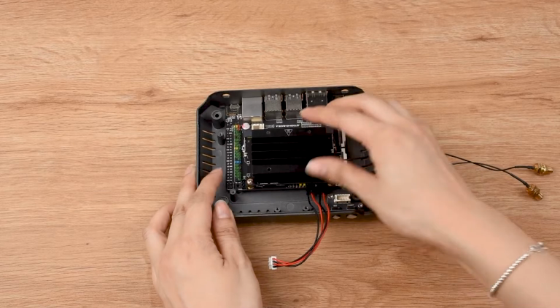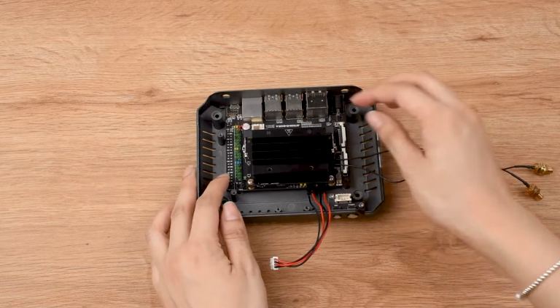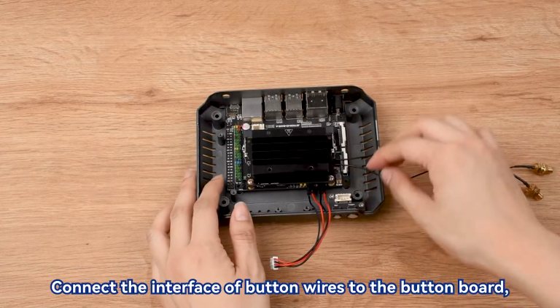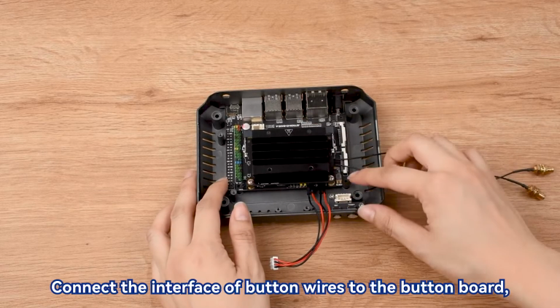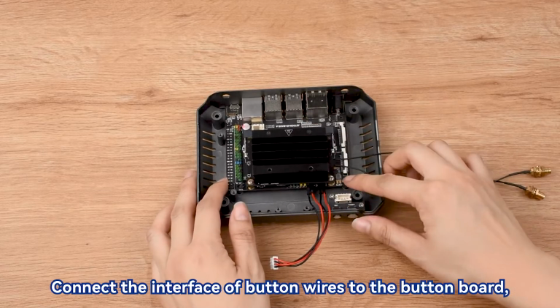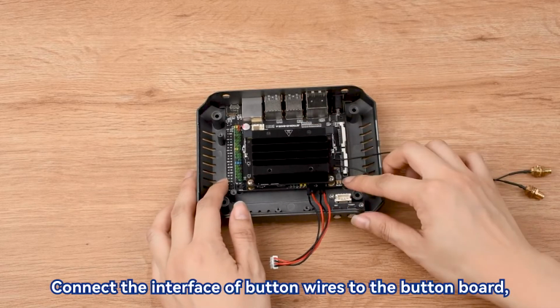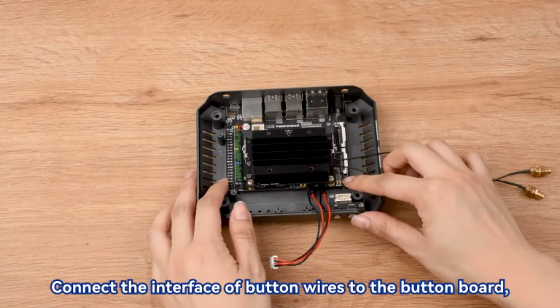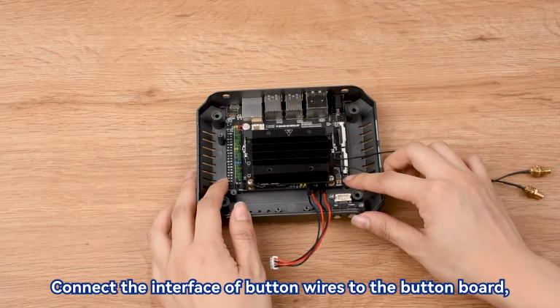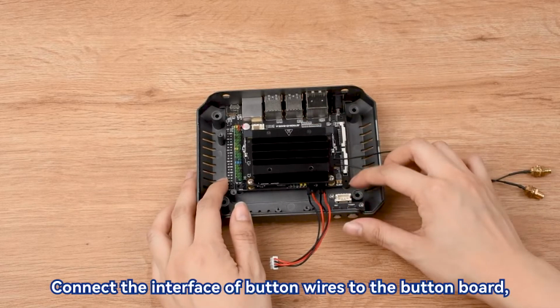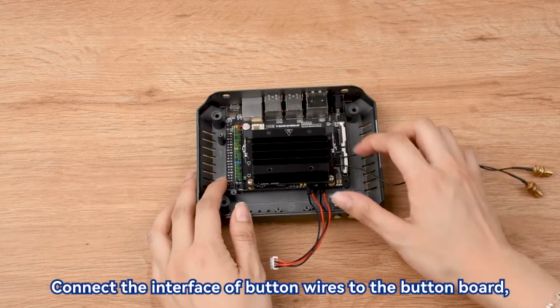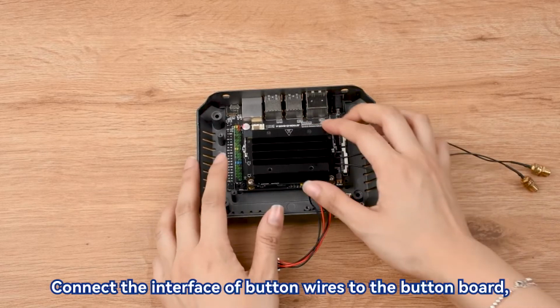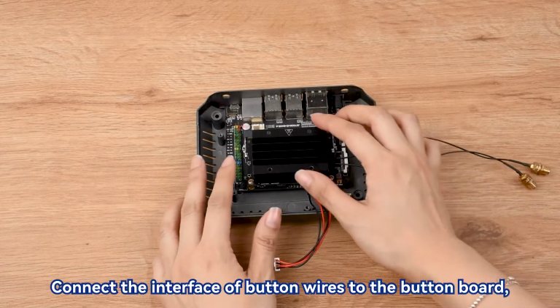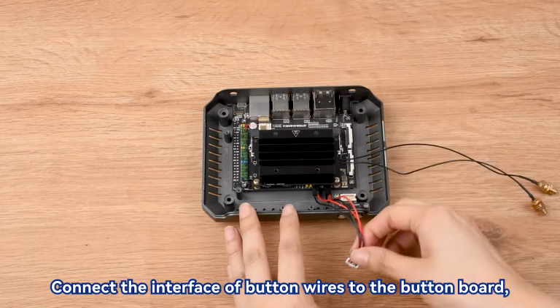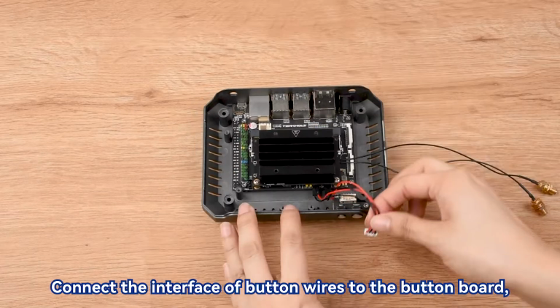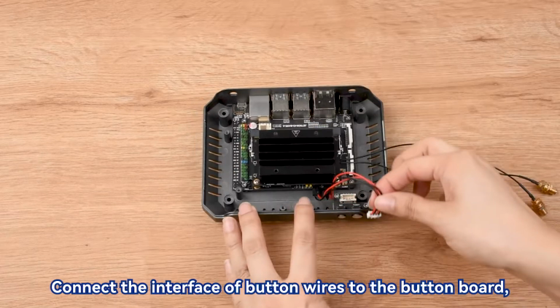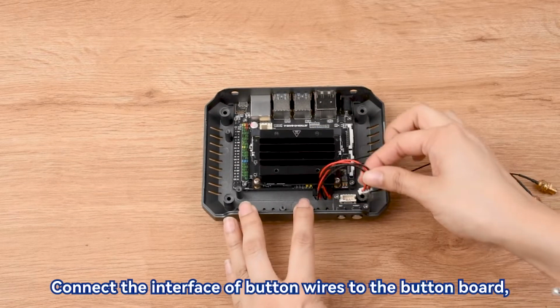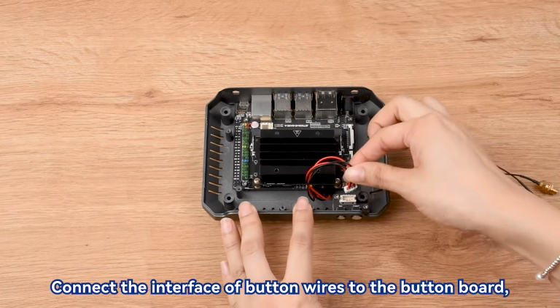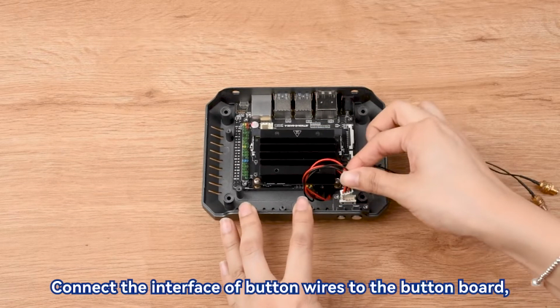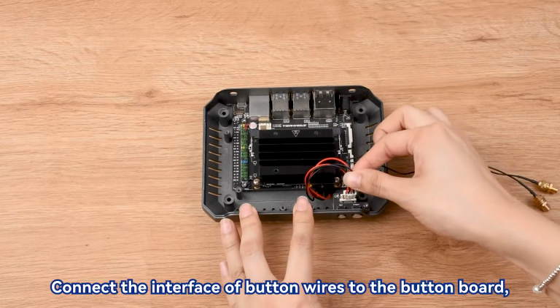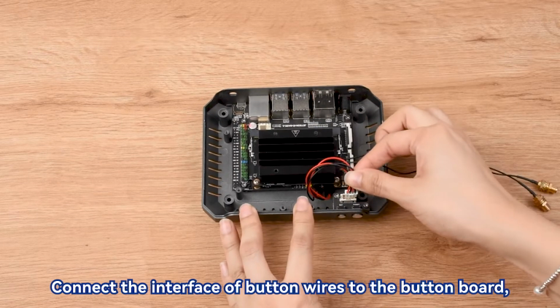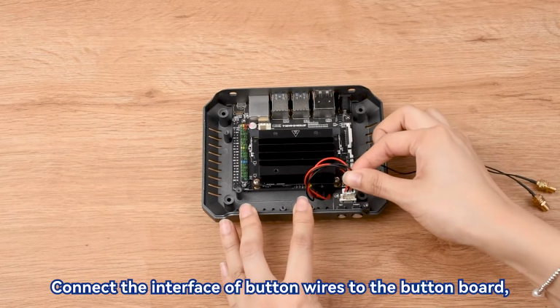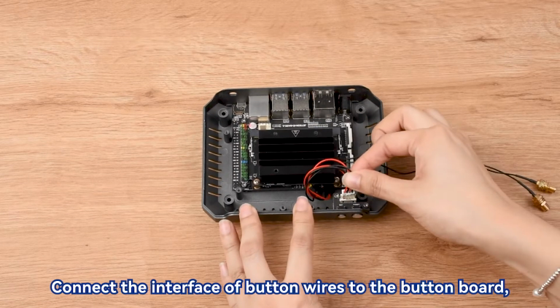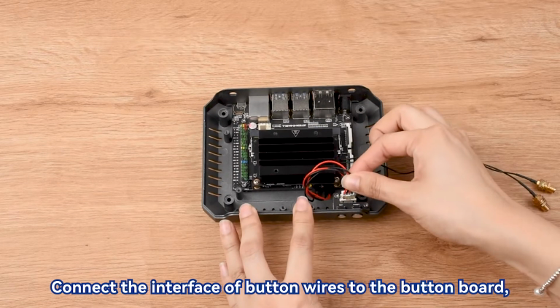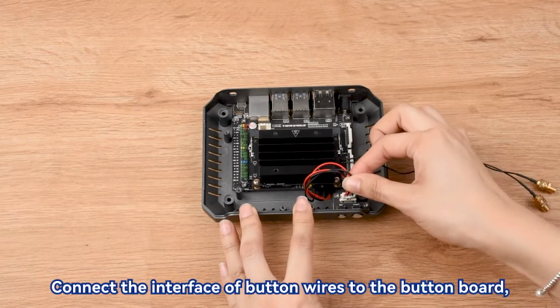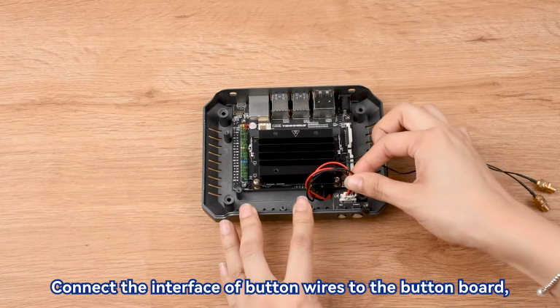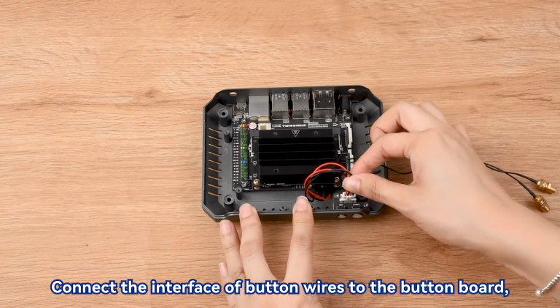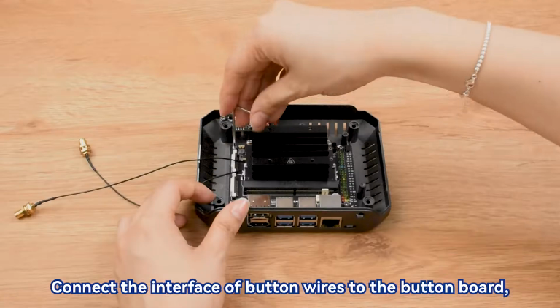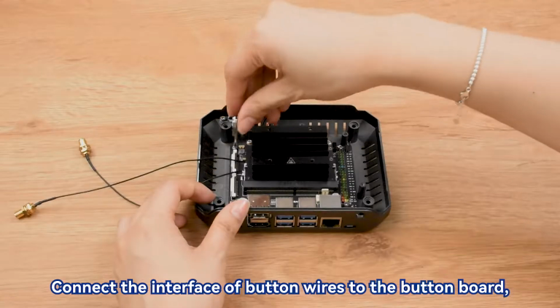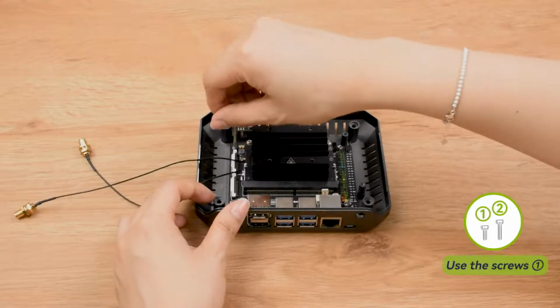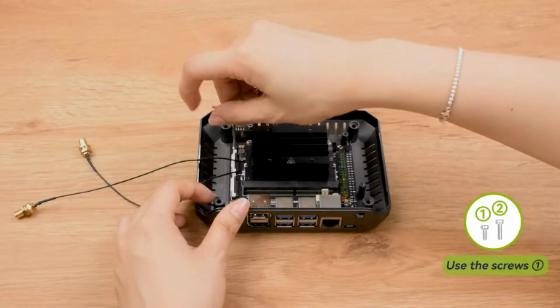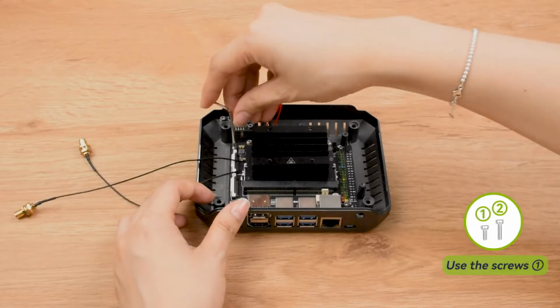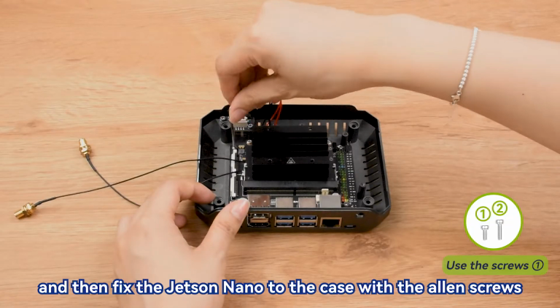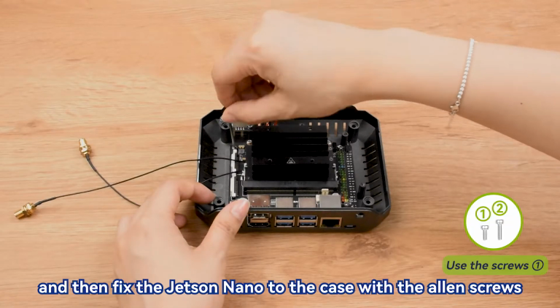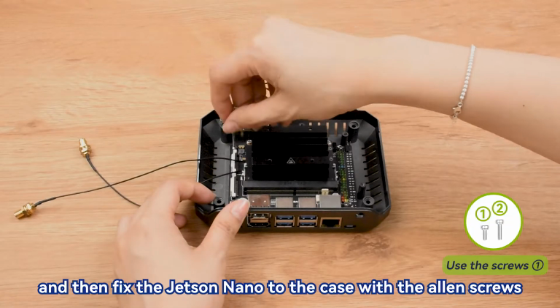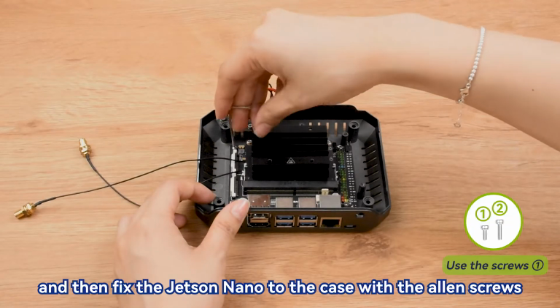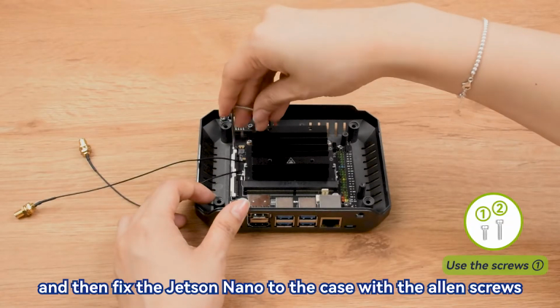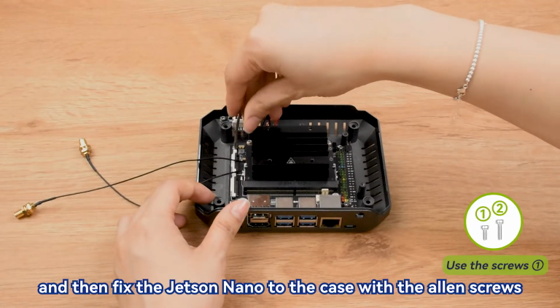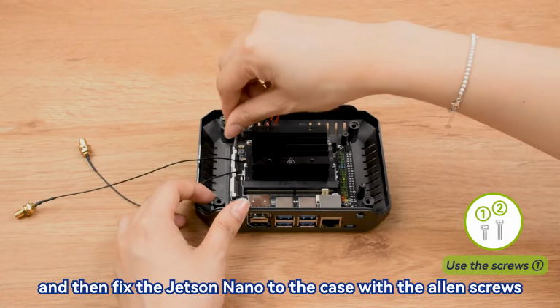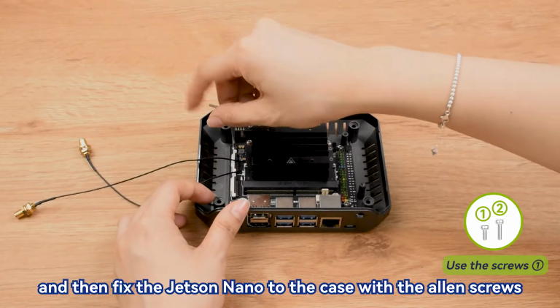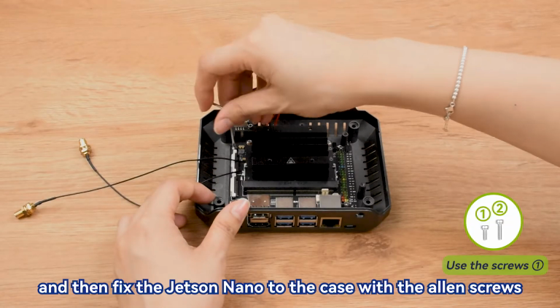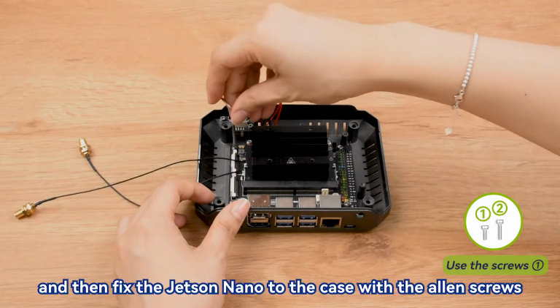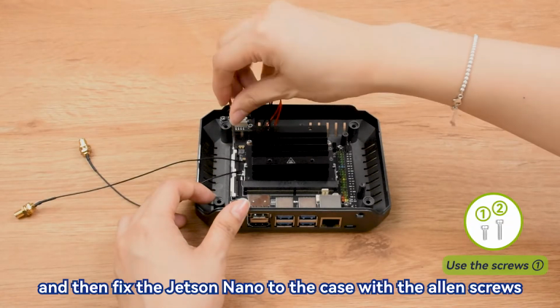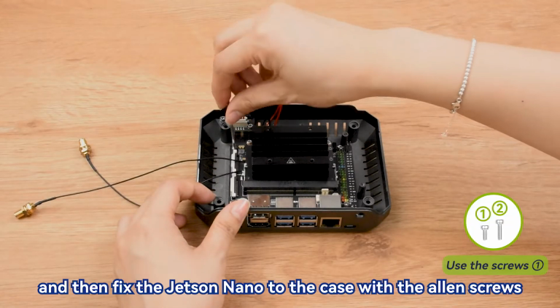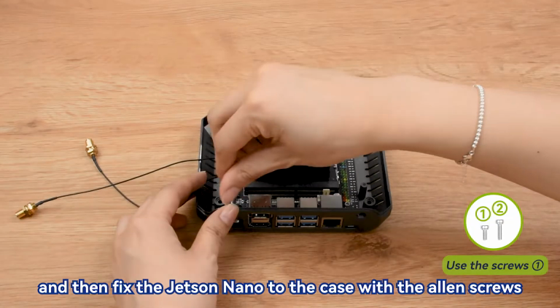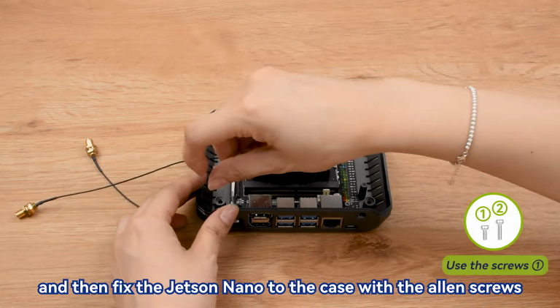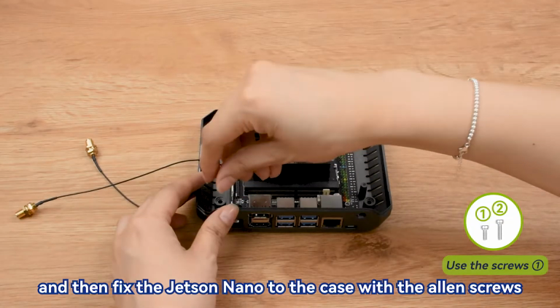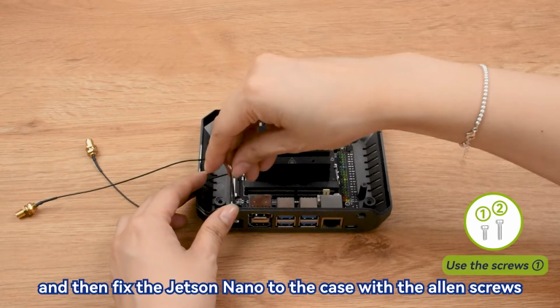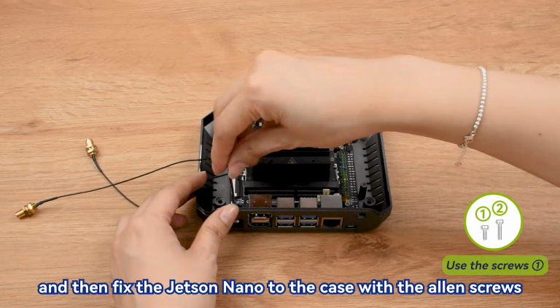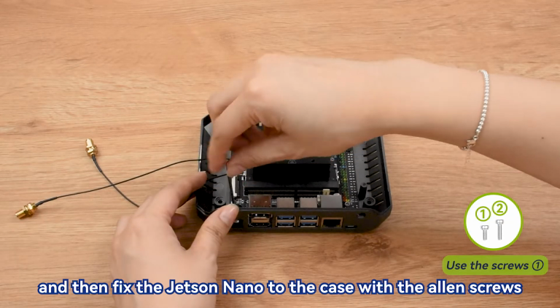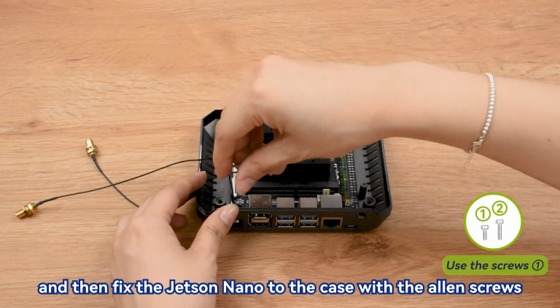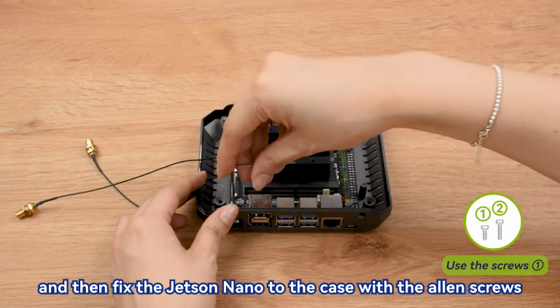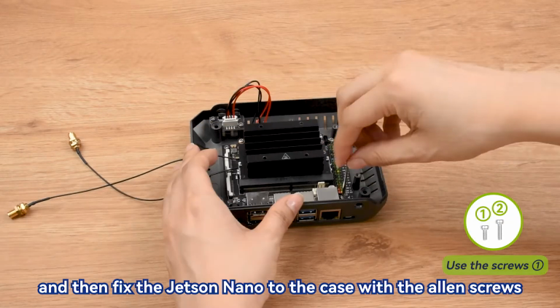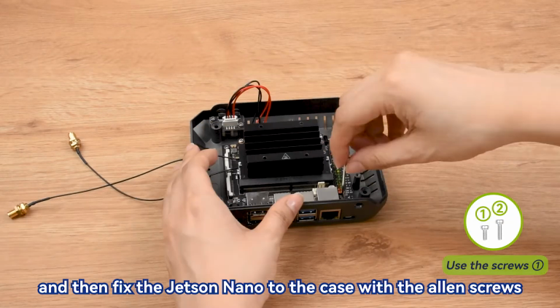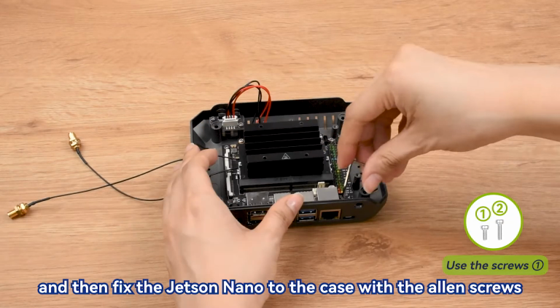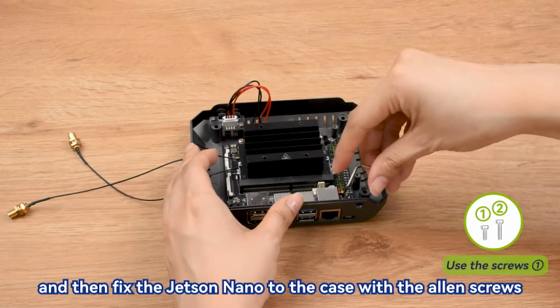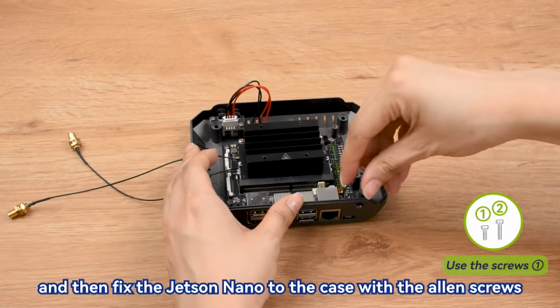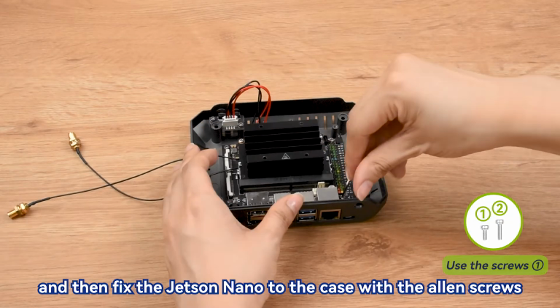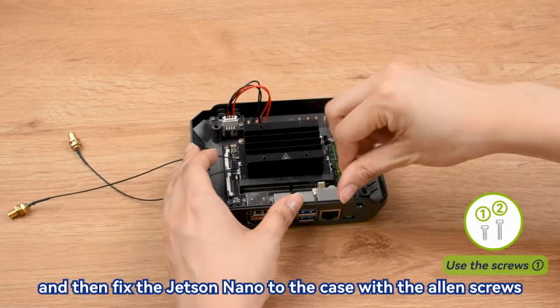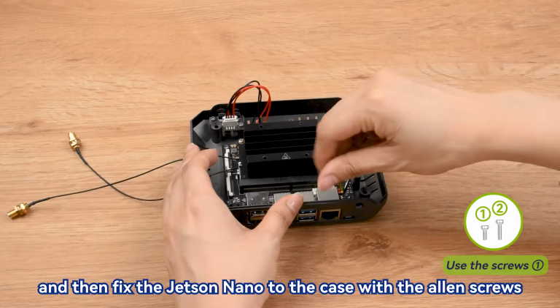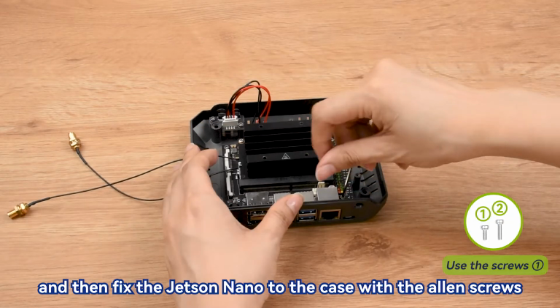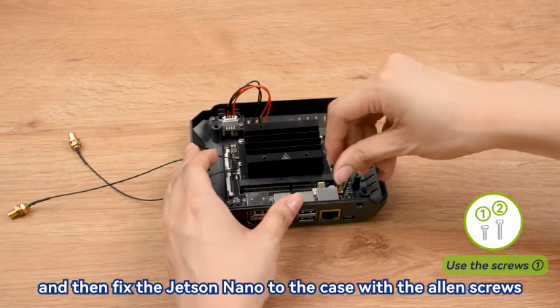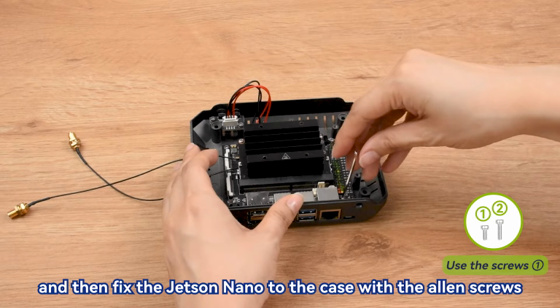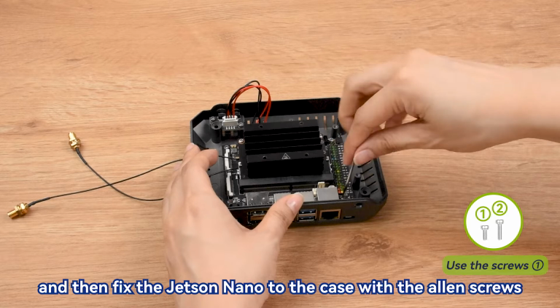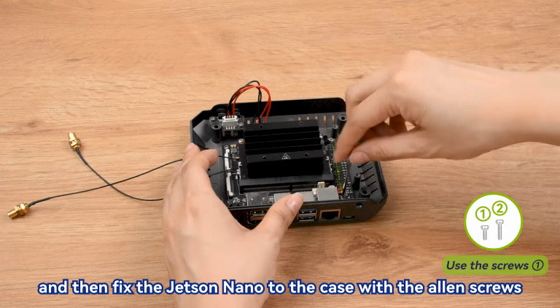Connect the interface of button wires to the button board, and then fix the Jetson Nano to the case with the Allen screws.